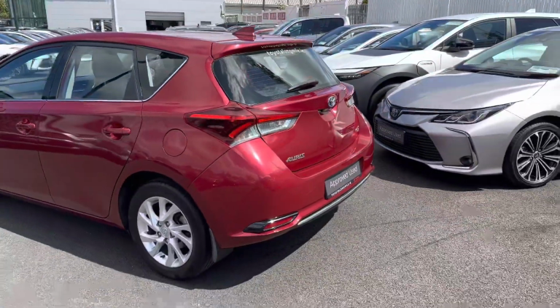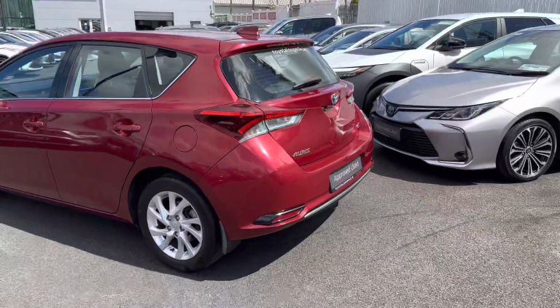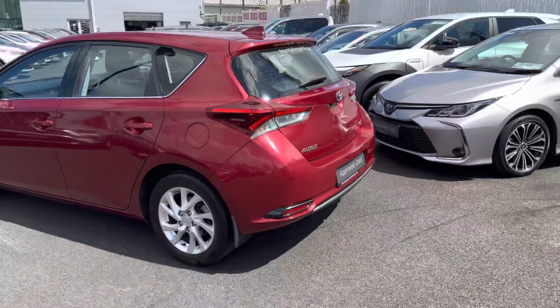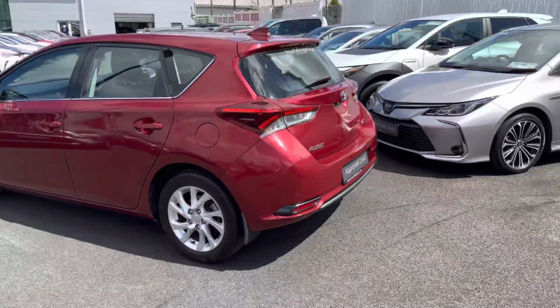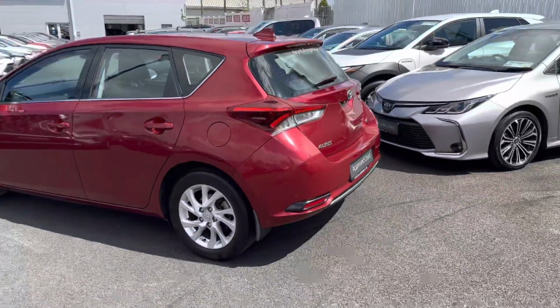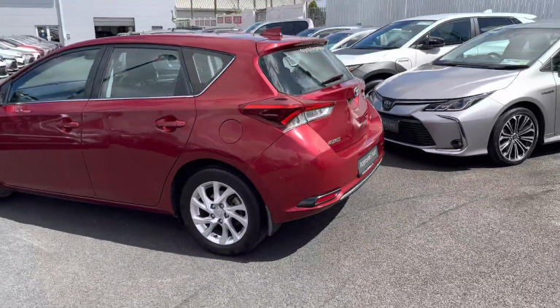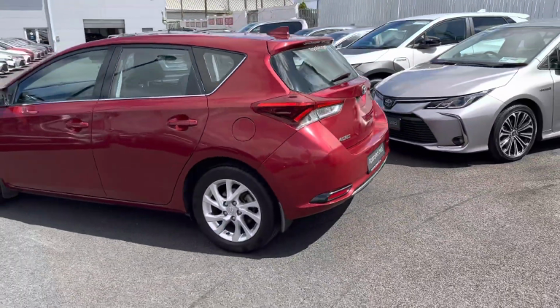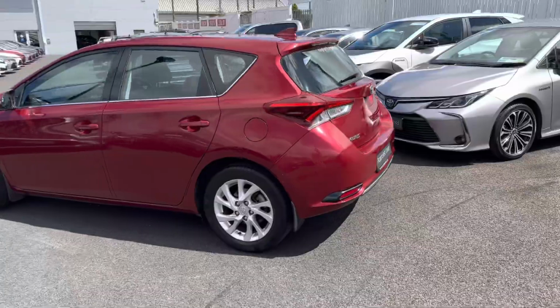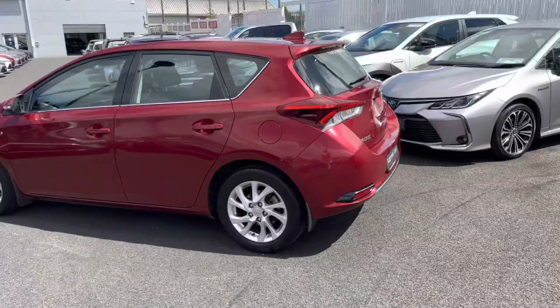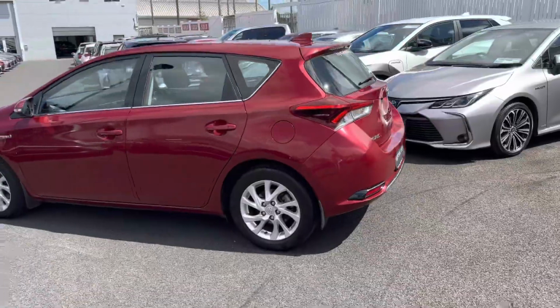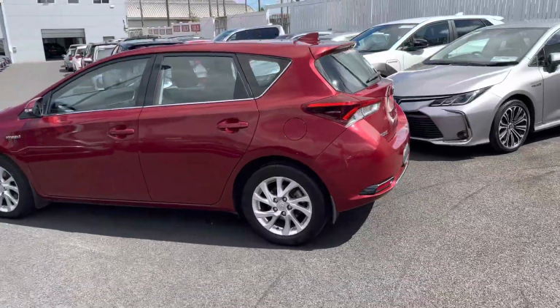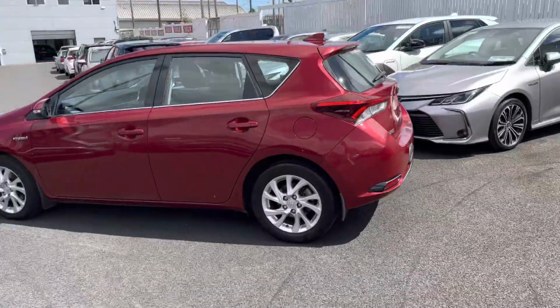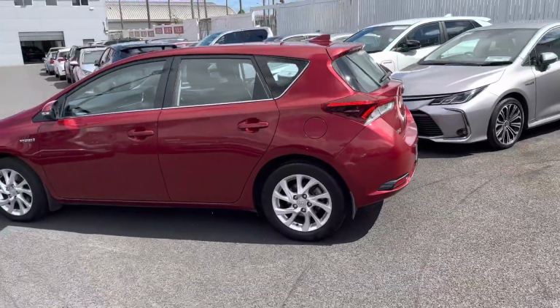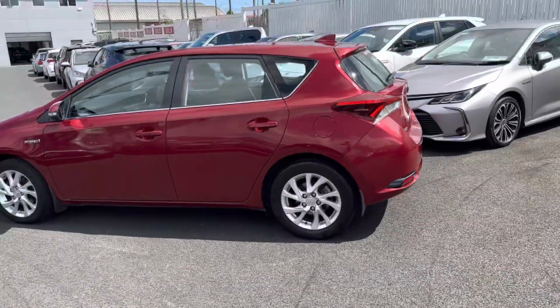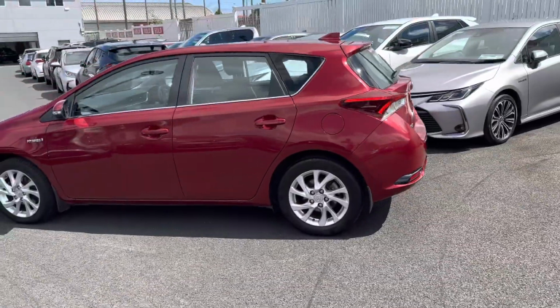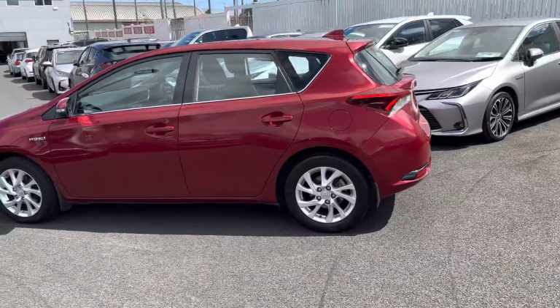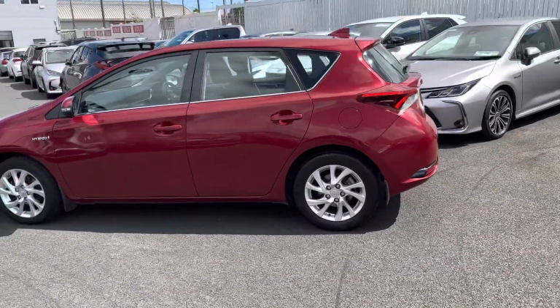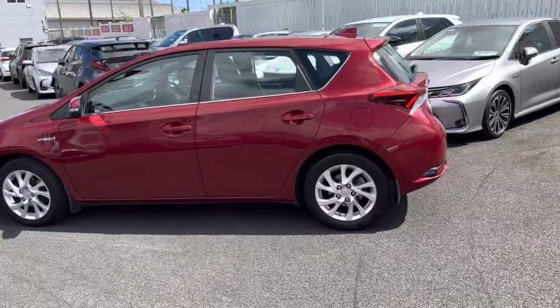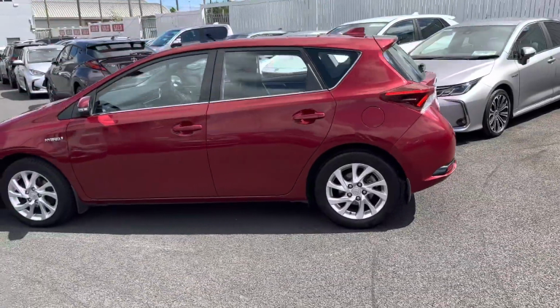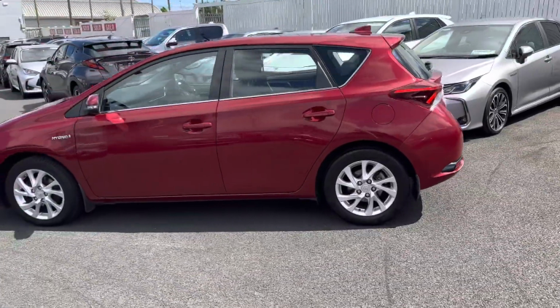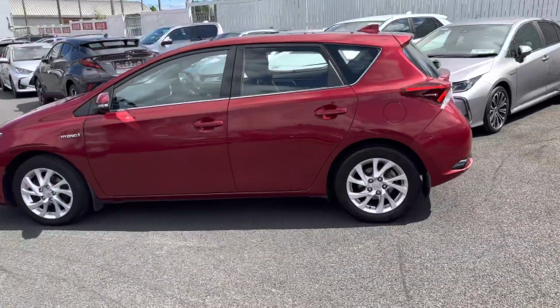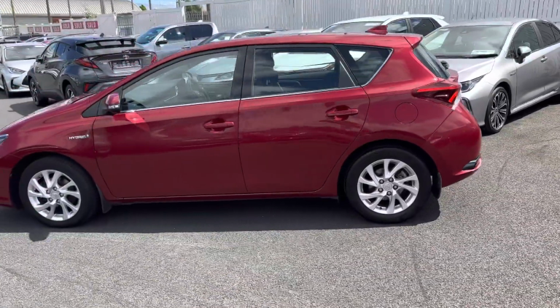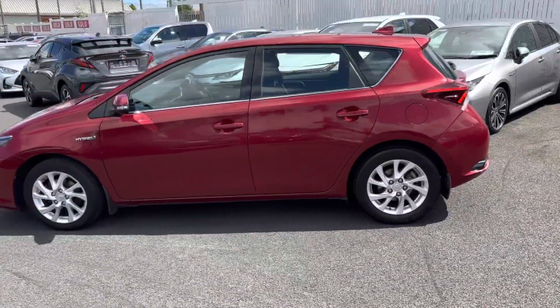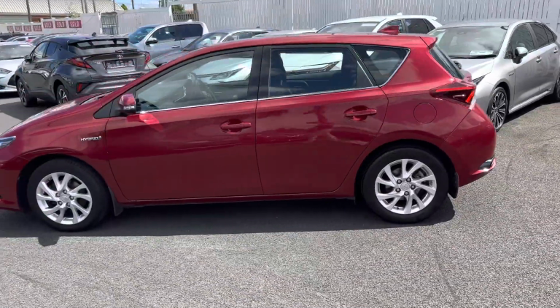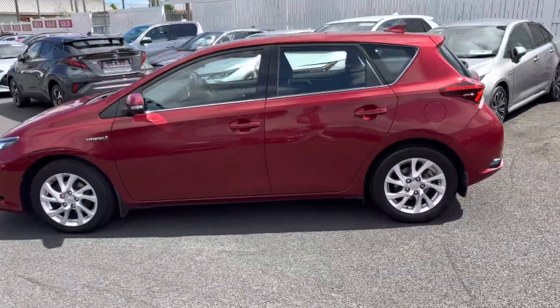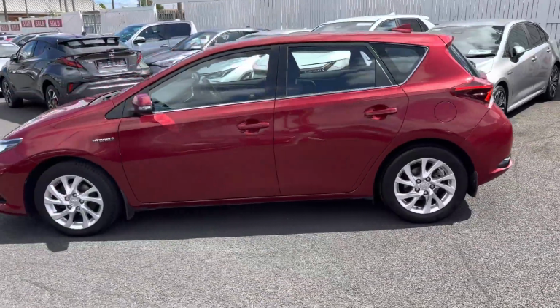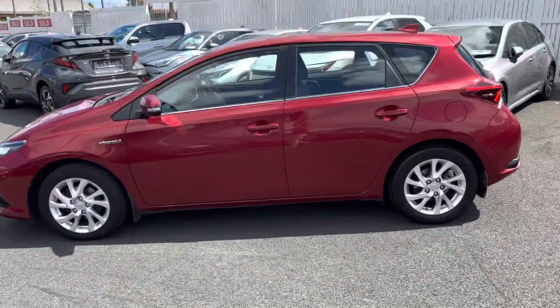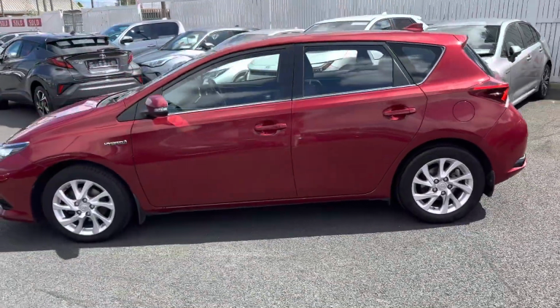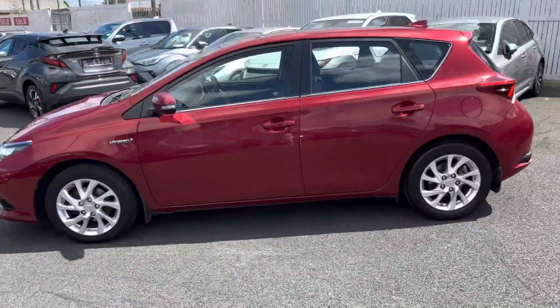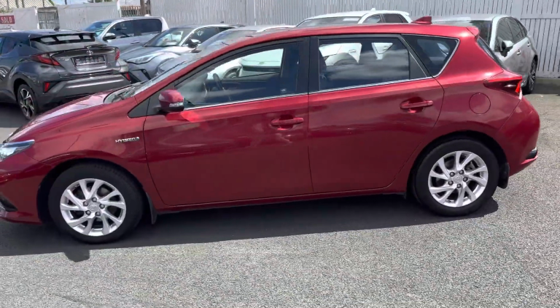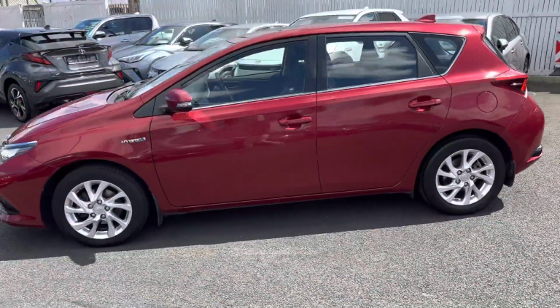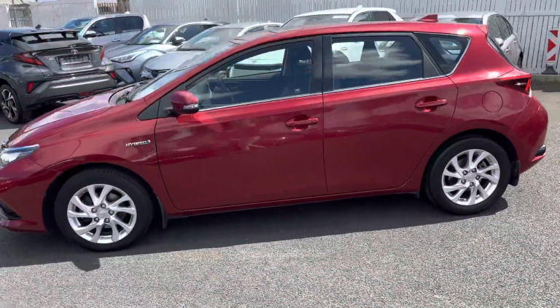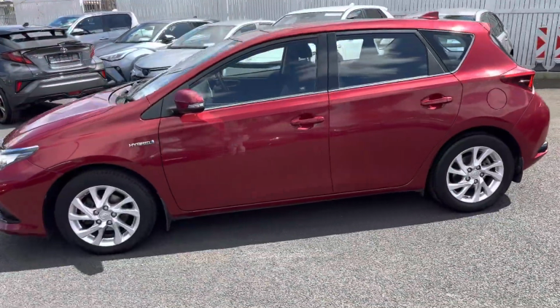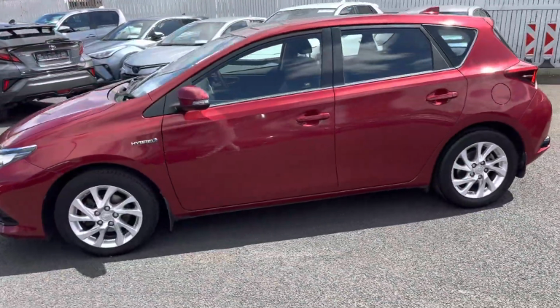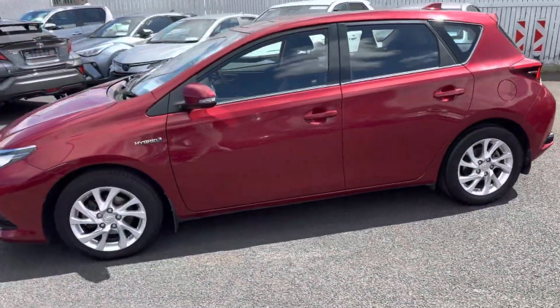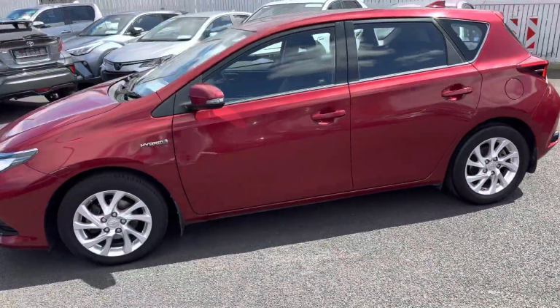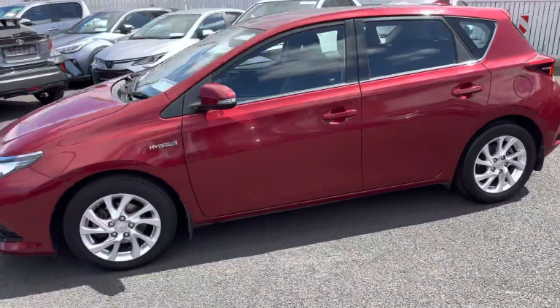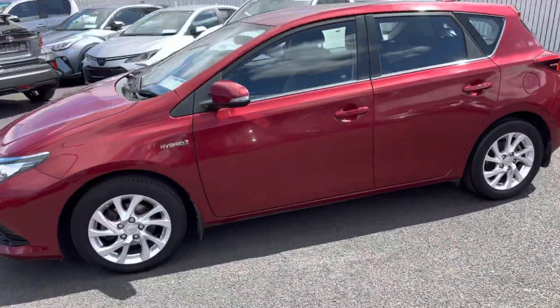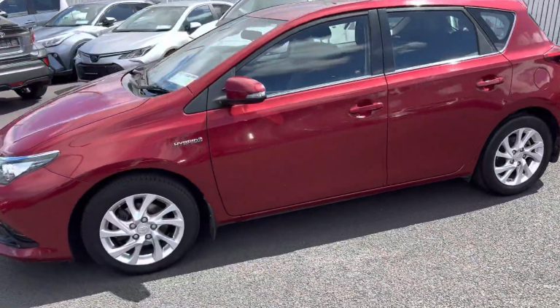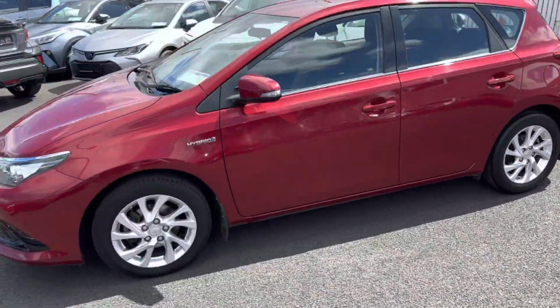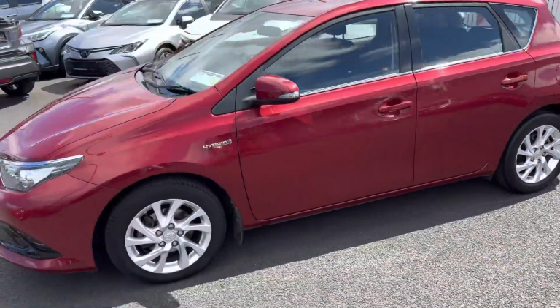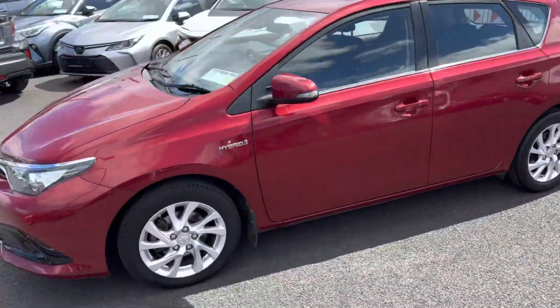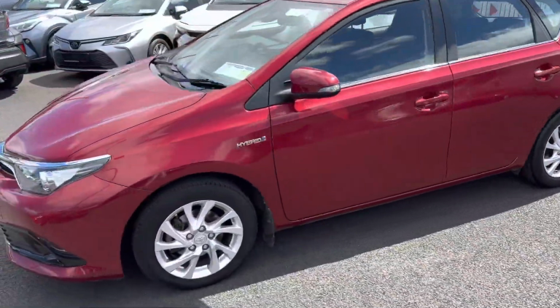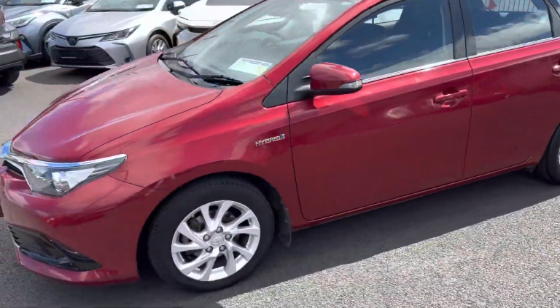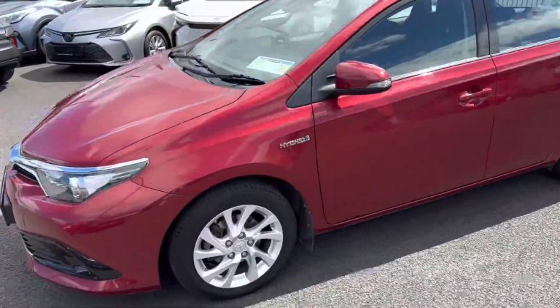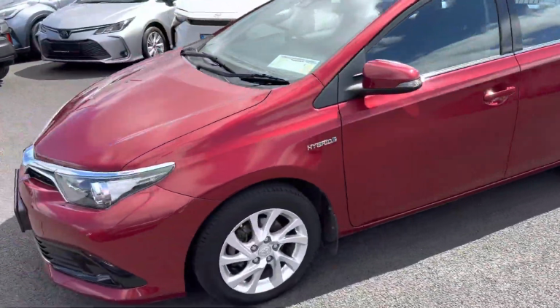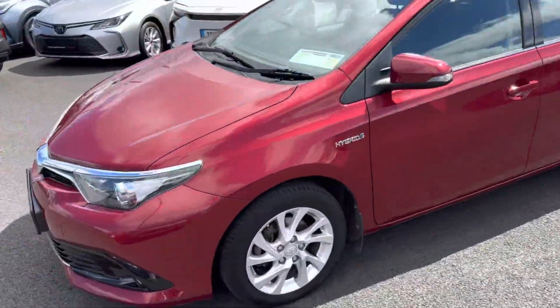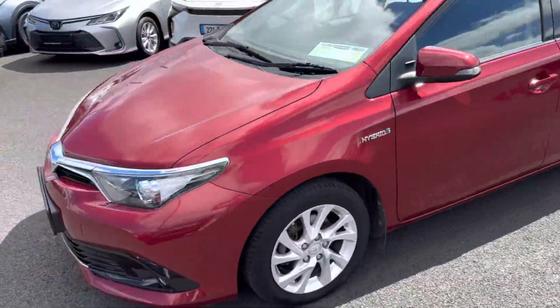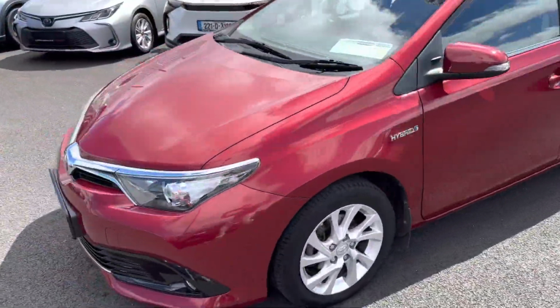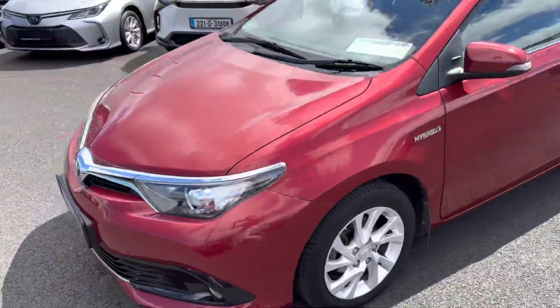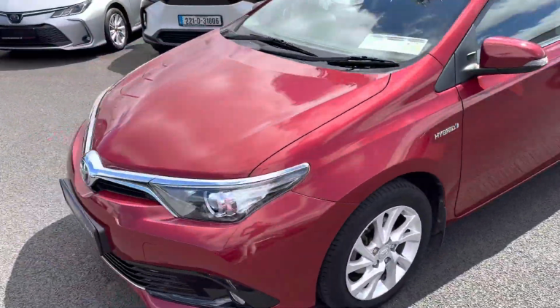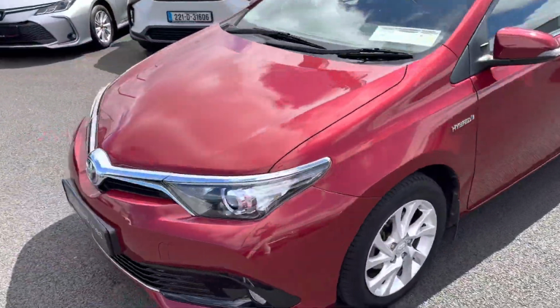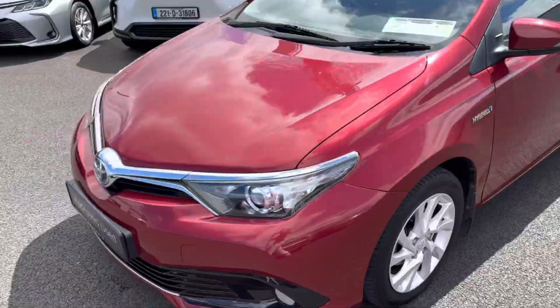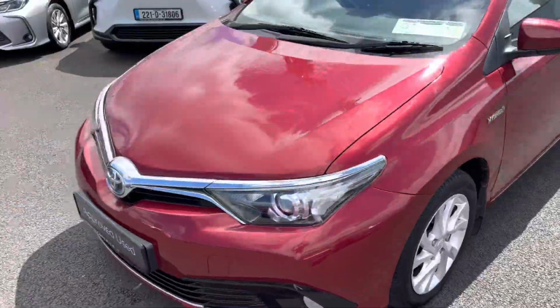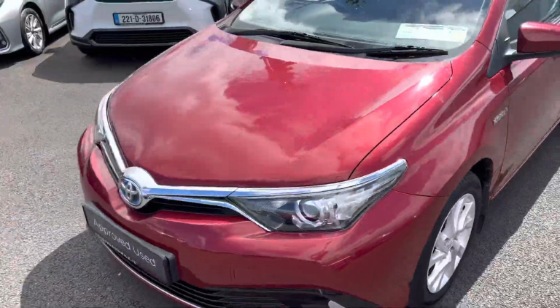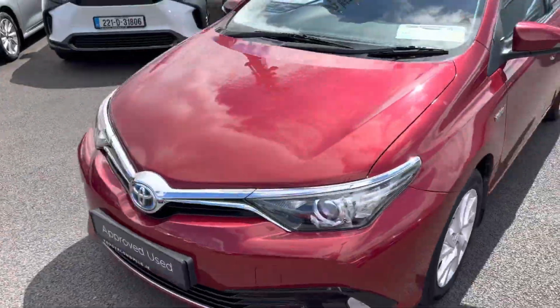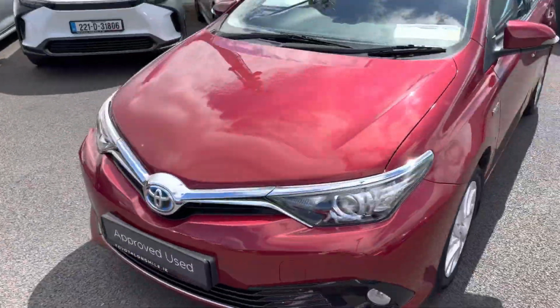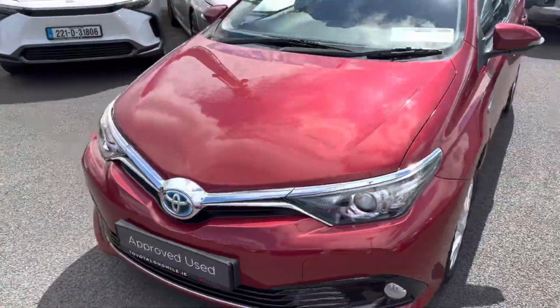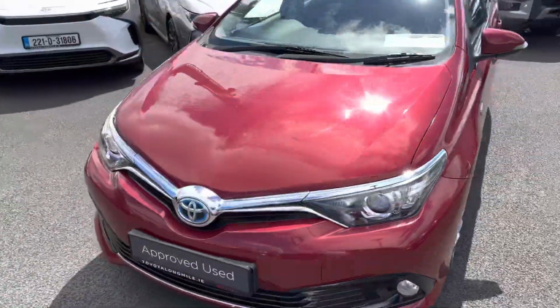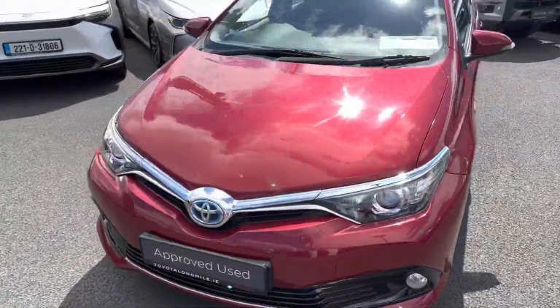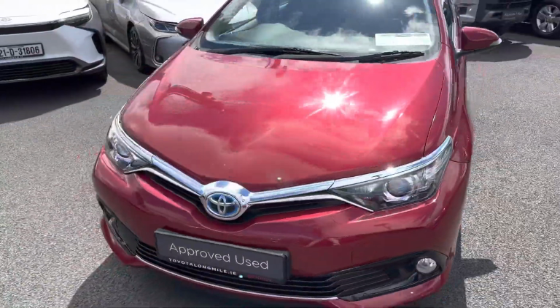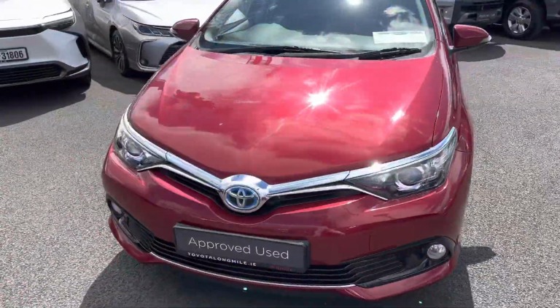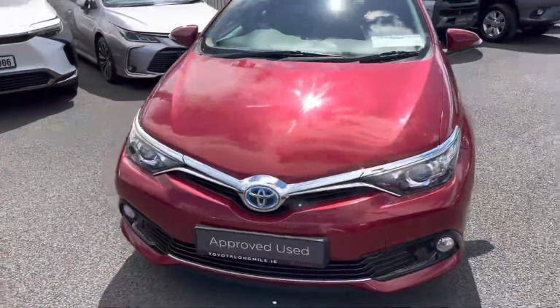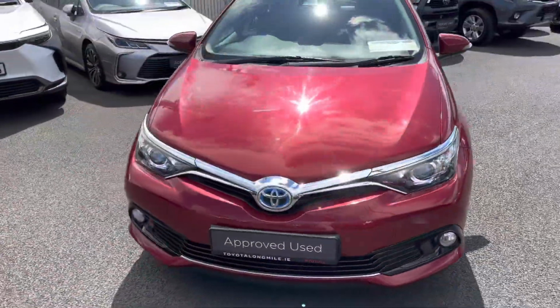This 2017 Toyota Auris will come with a year's warranty and year's roadside assistance, and is now available to view at Teo Longwell.